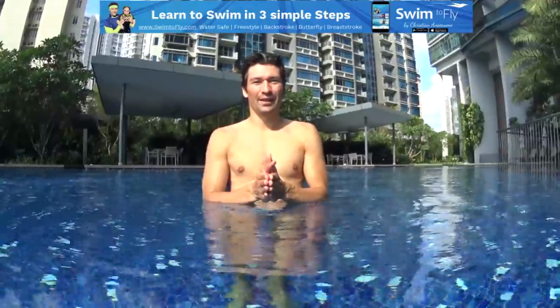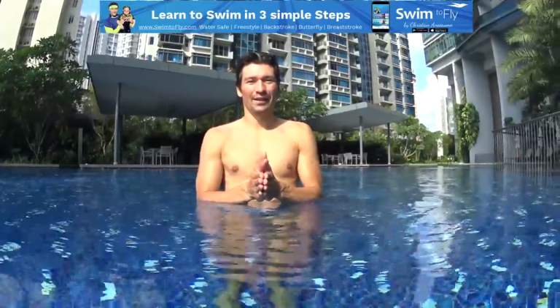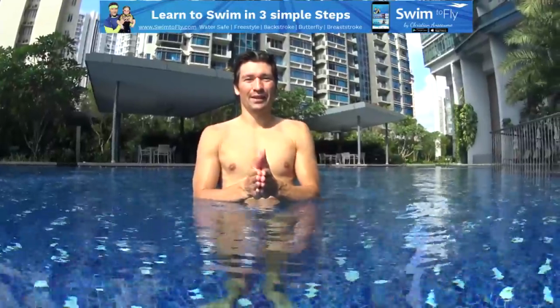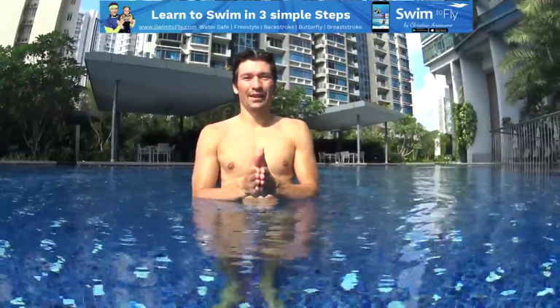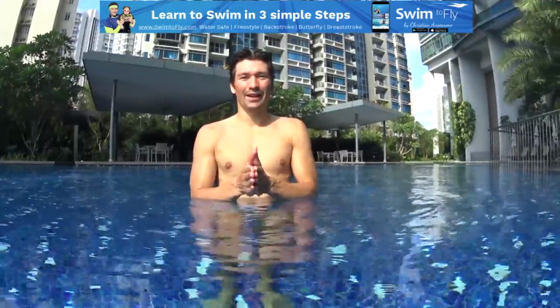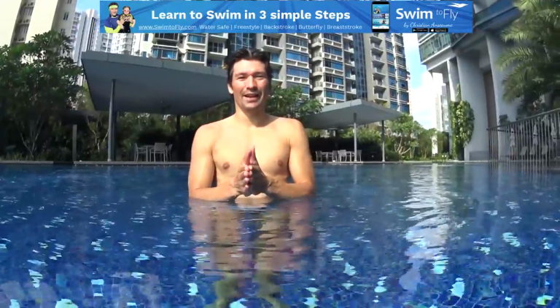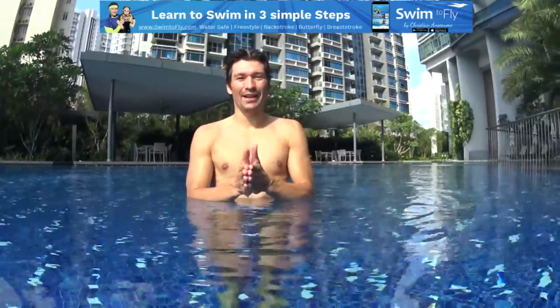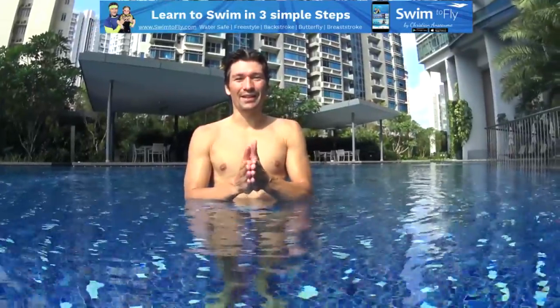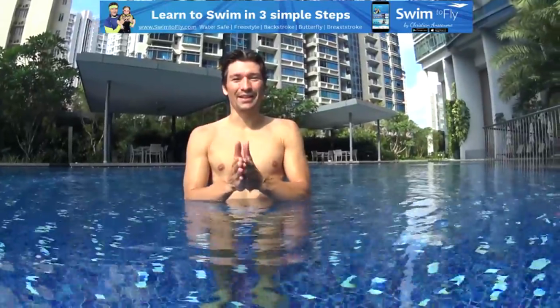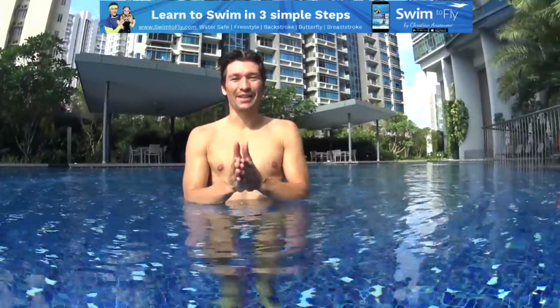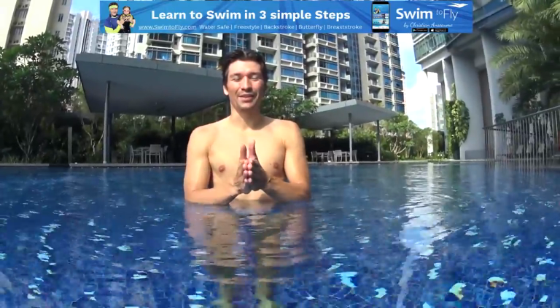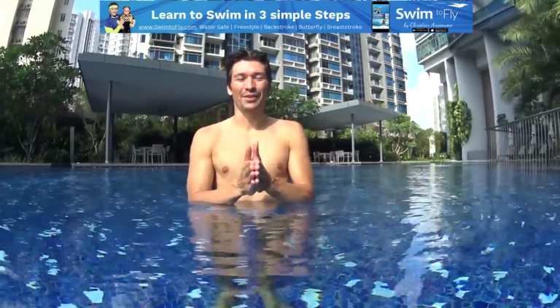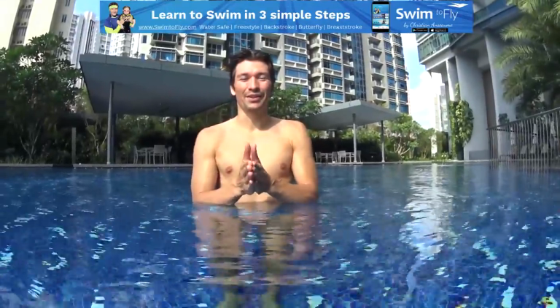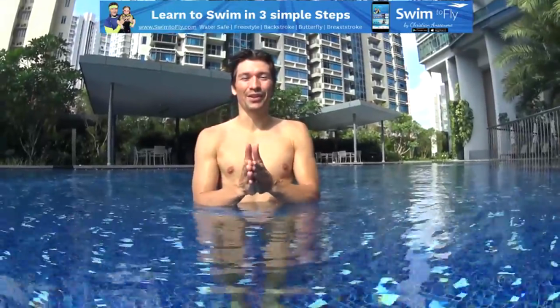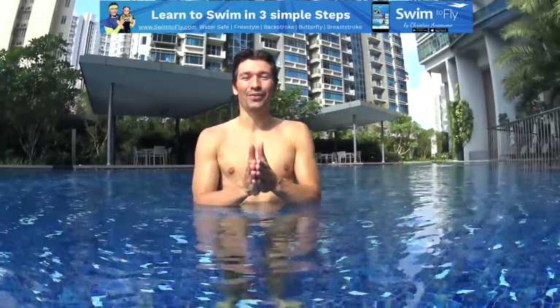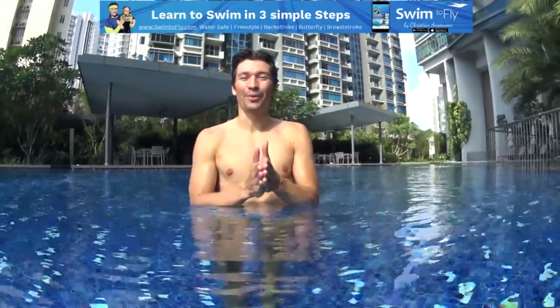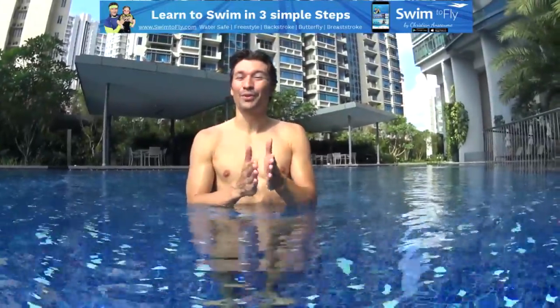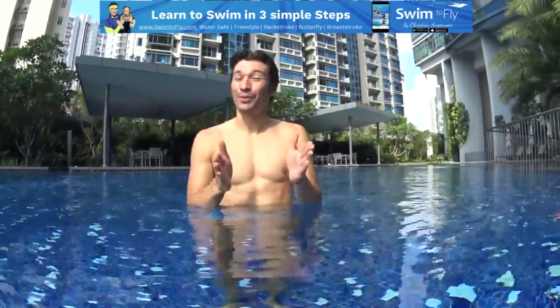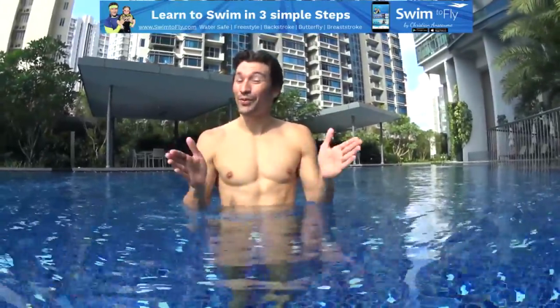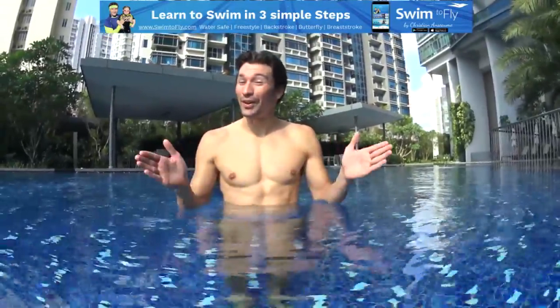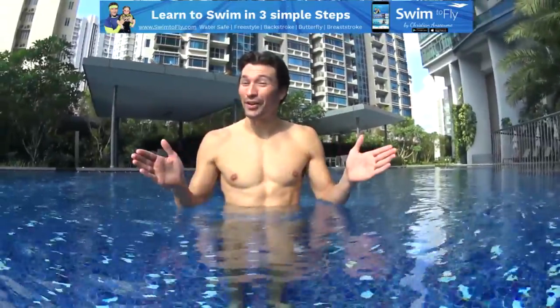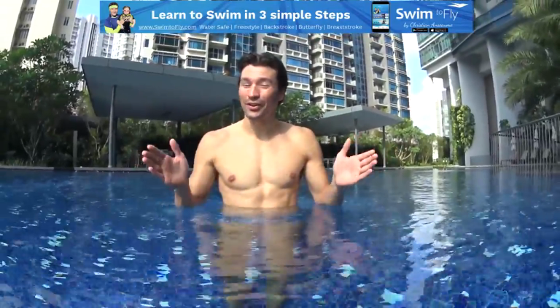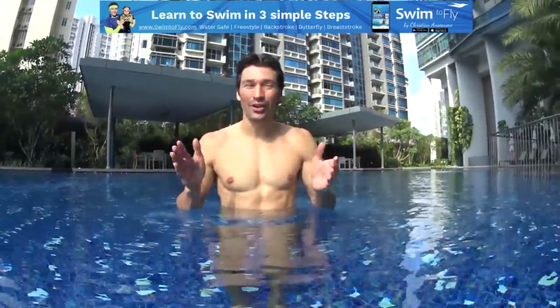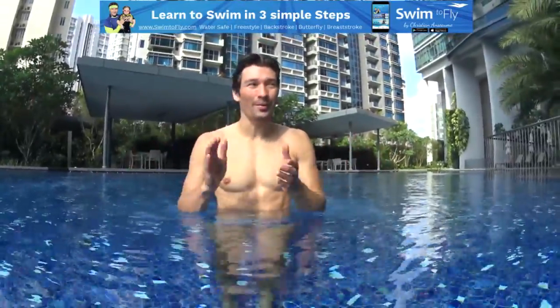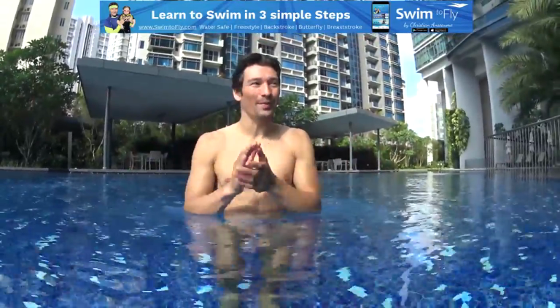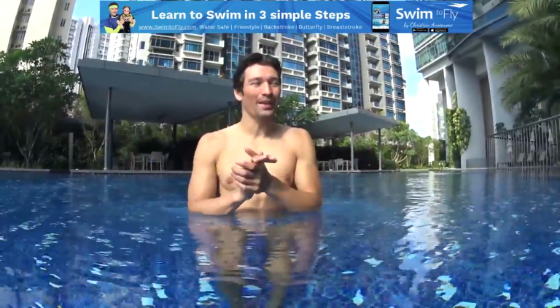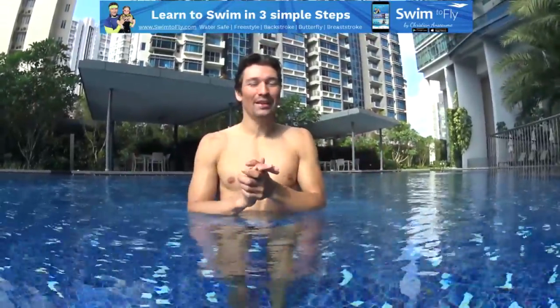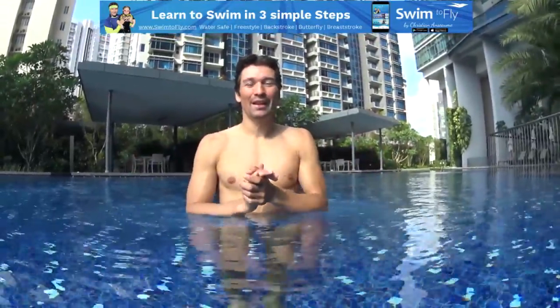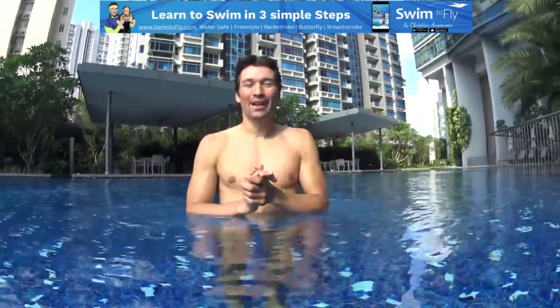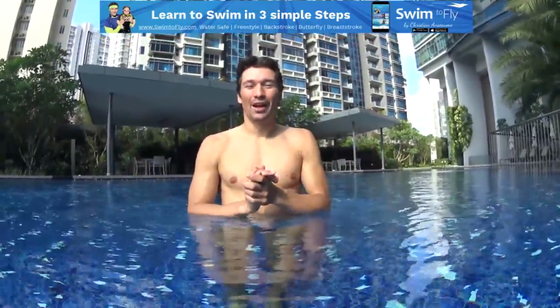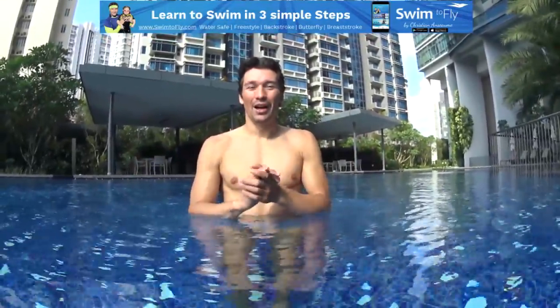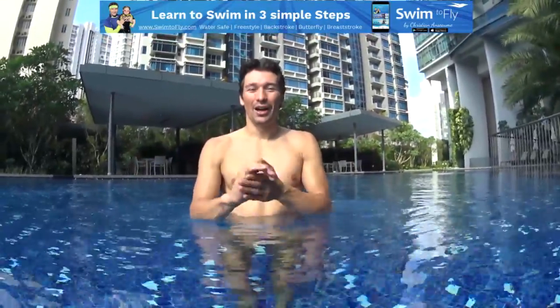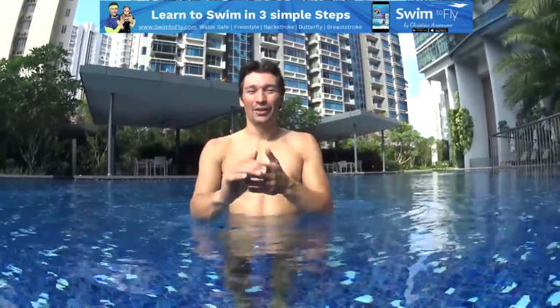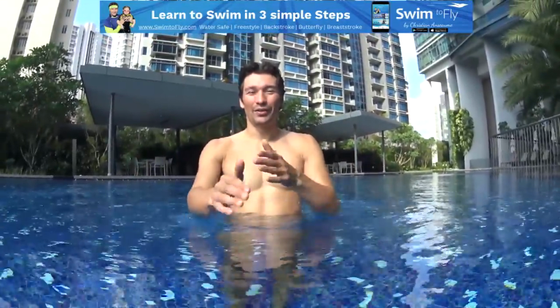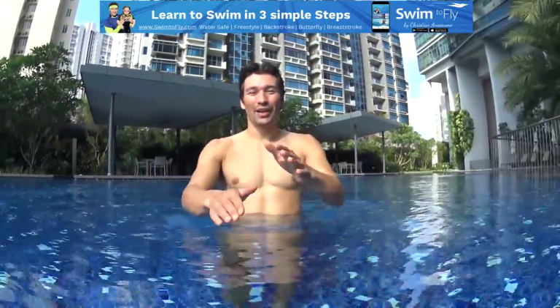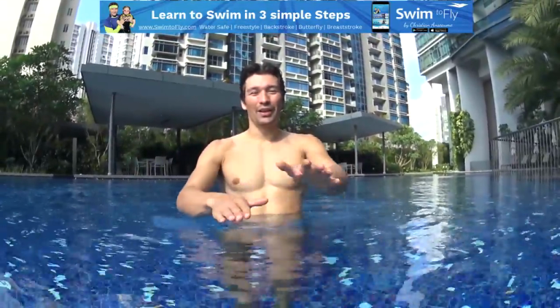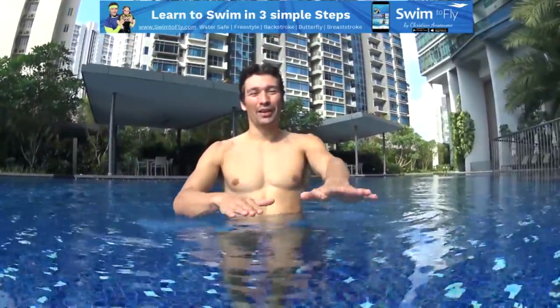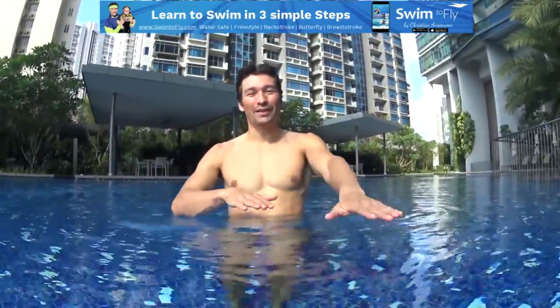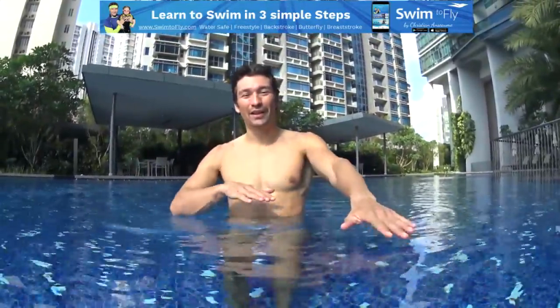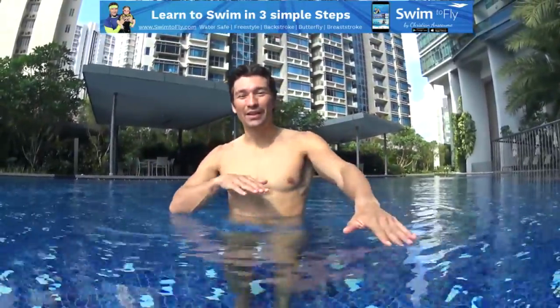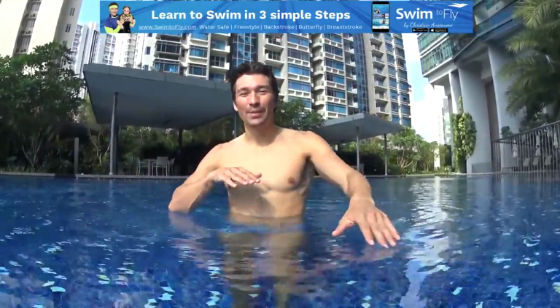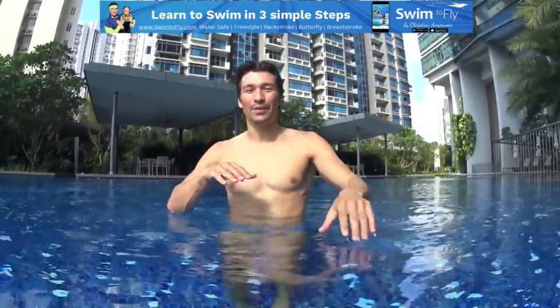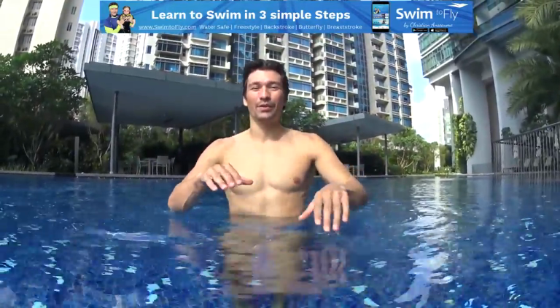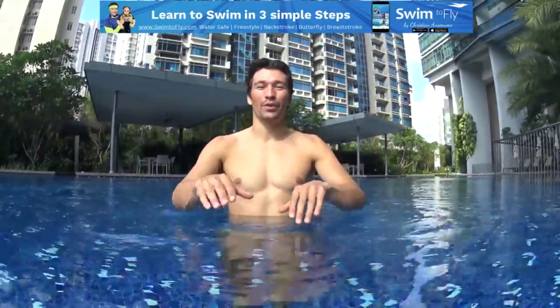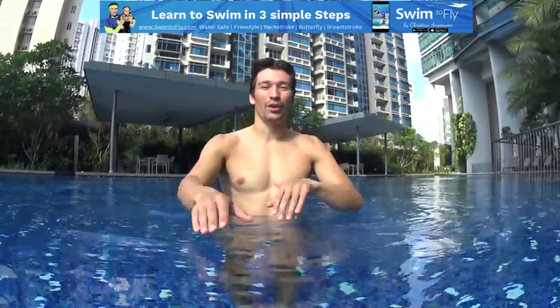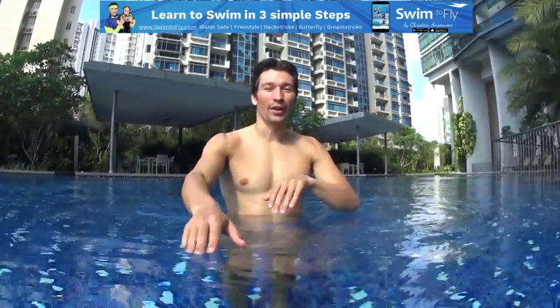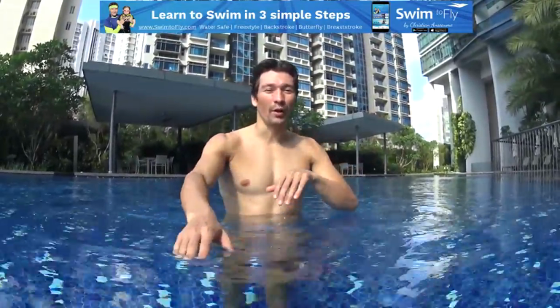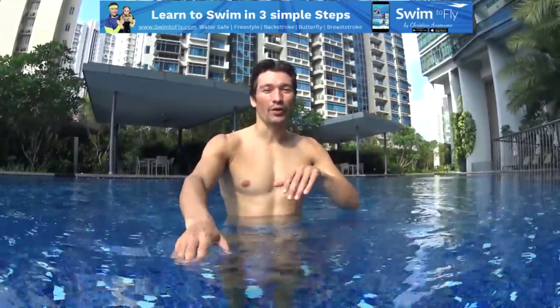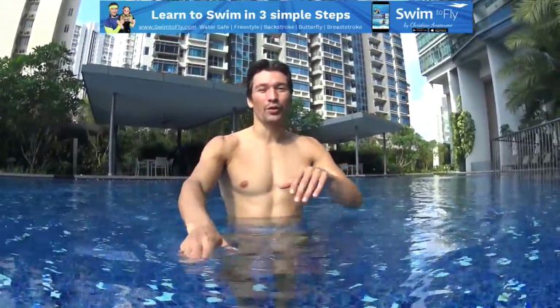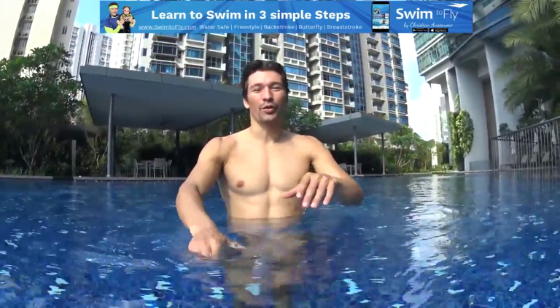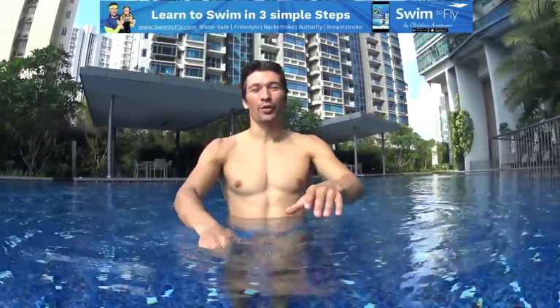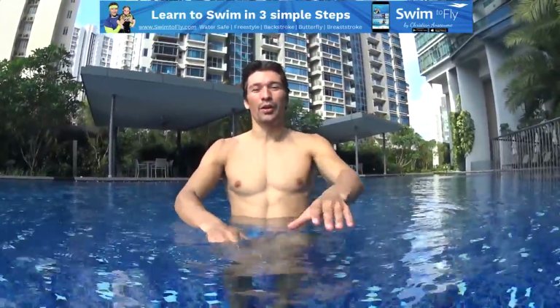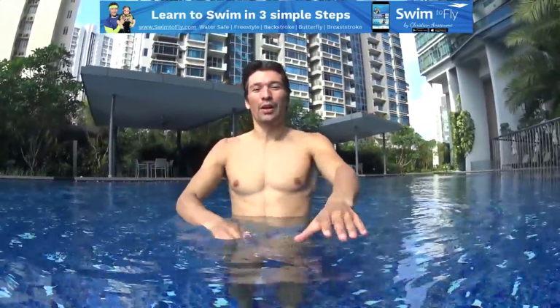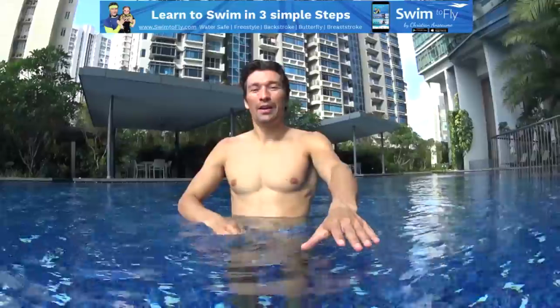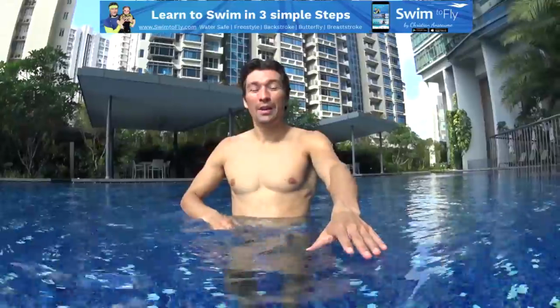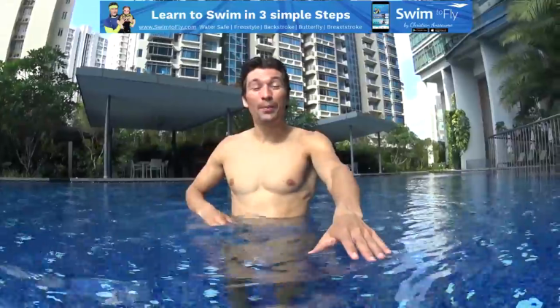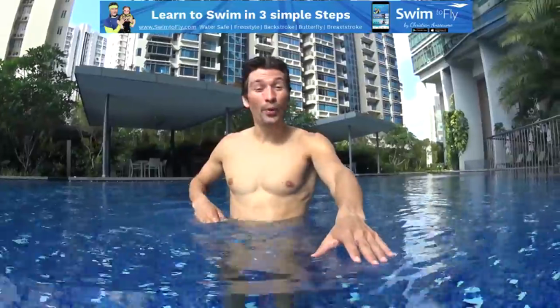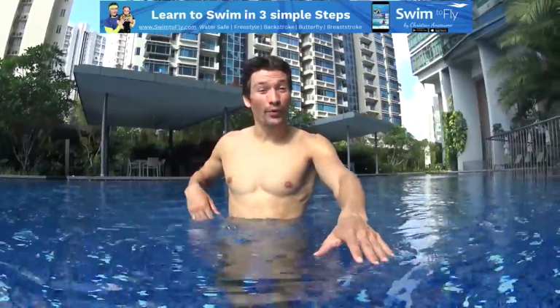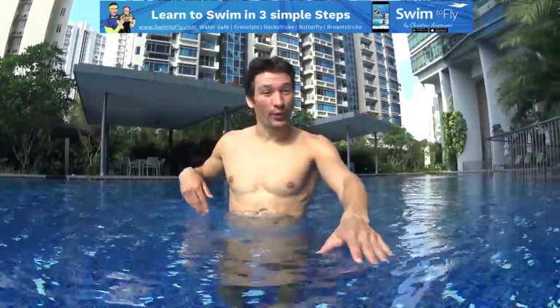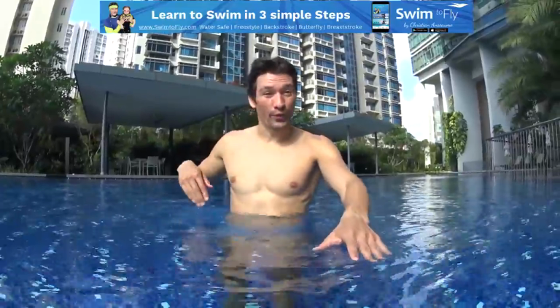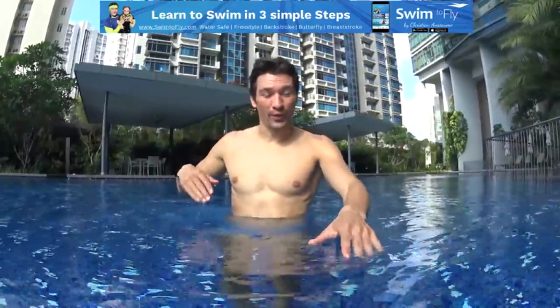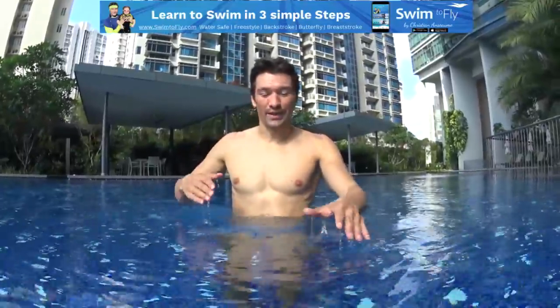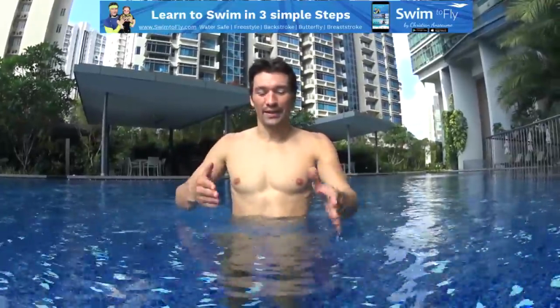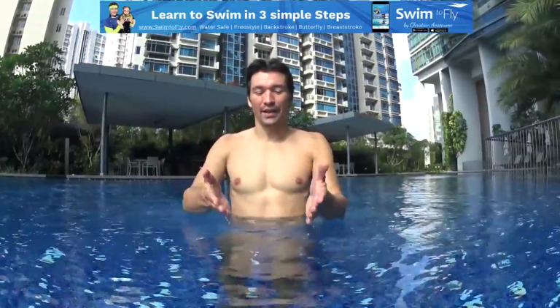Hi guys, this is Christian from Swimtfly.com. Today, a little tips to learn how to improve your freestyle.